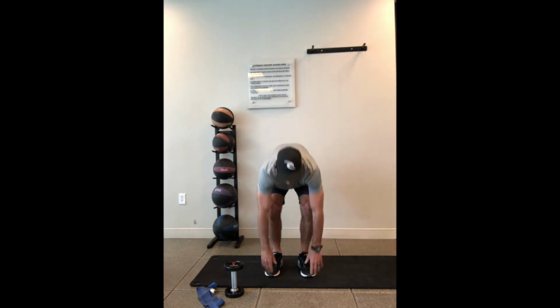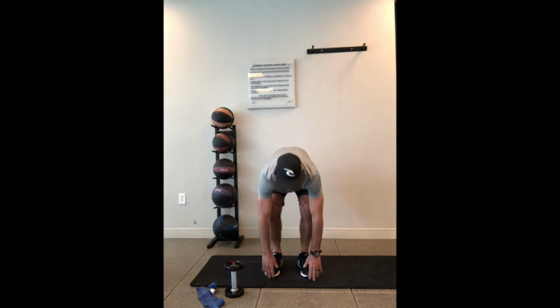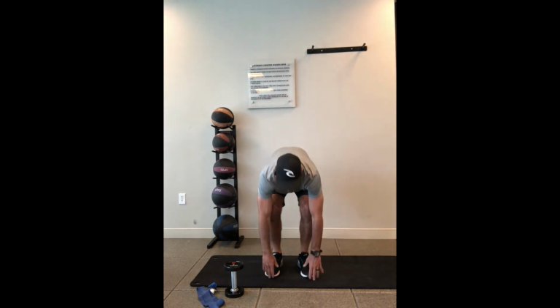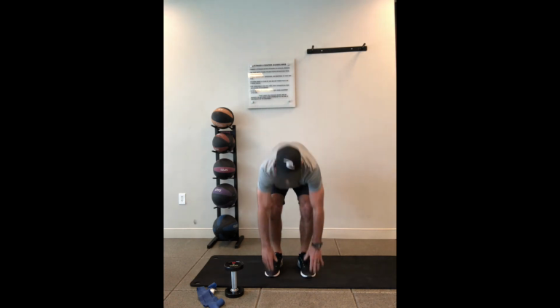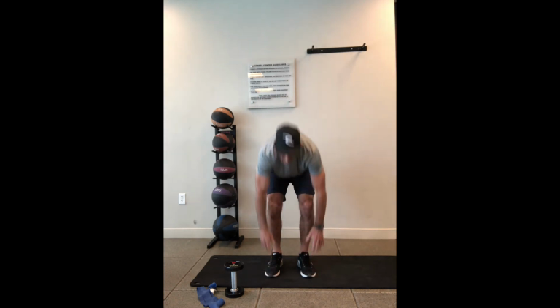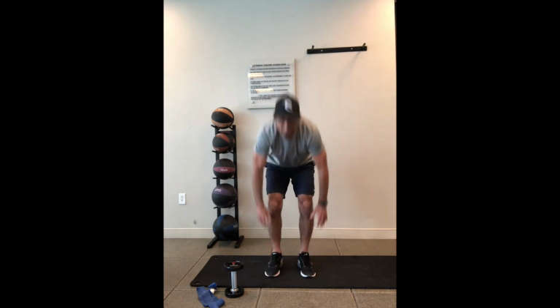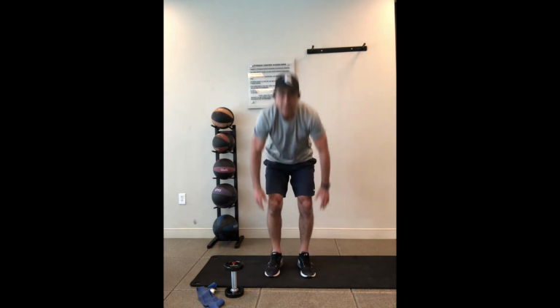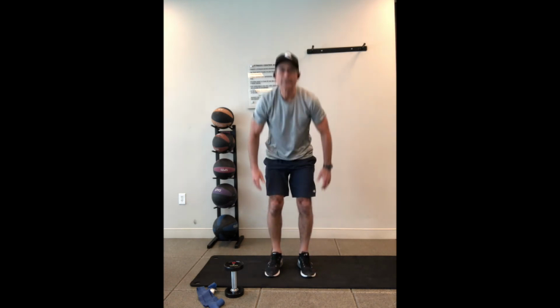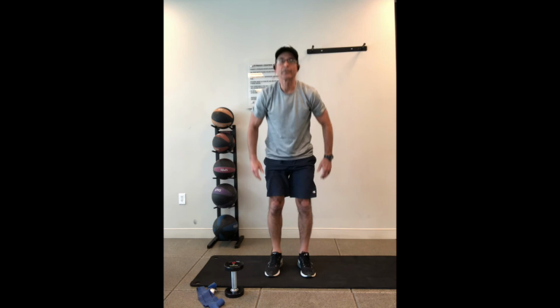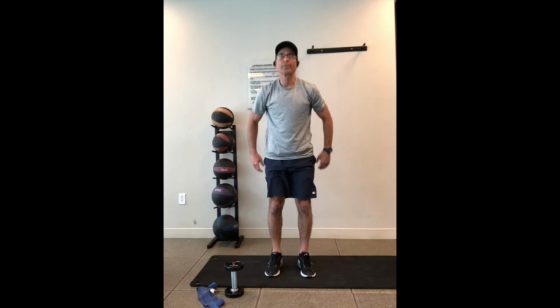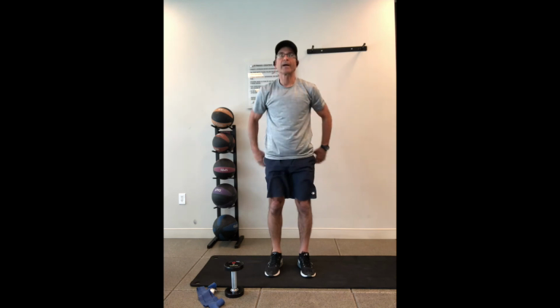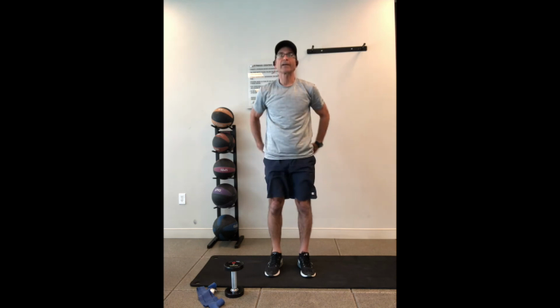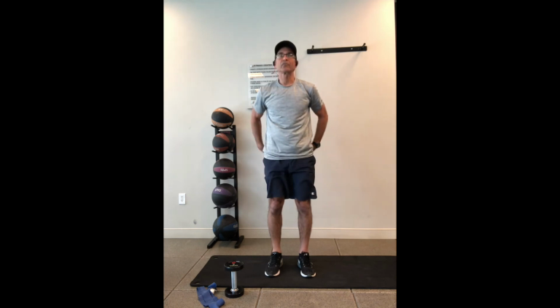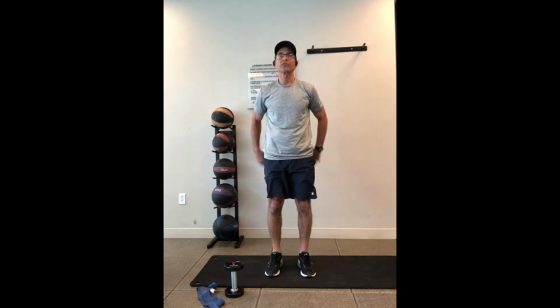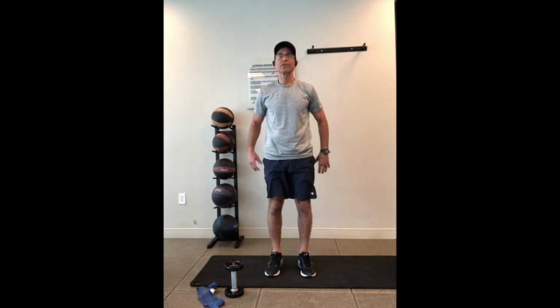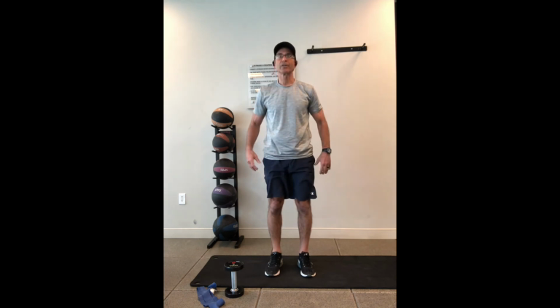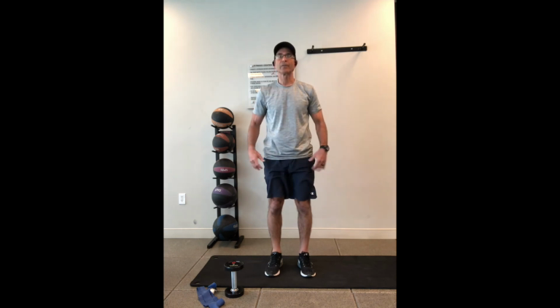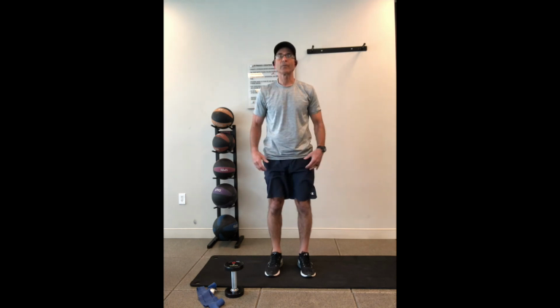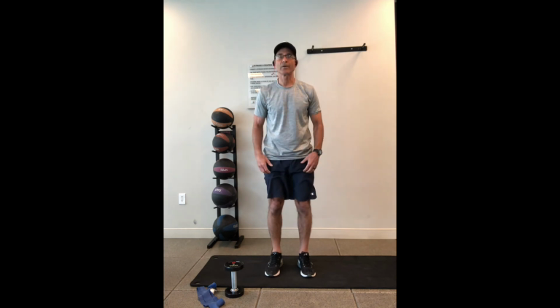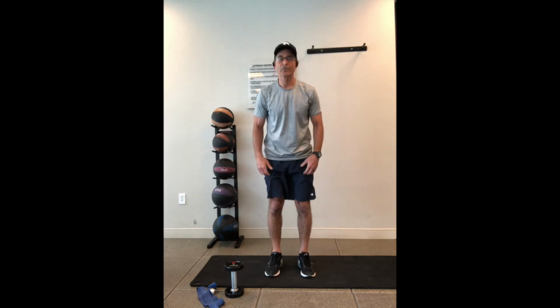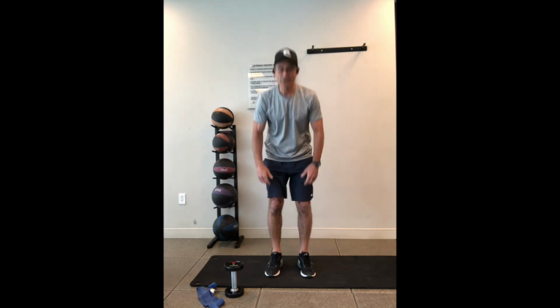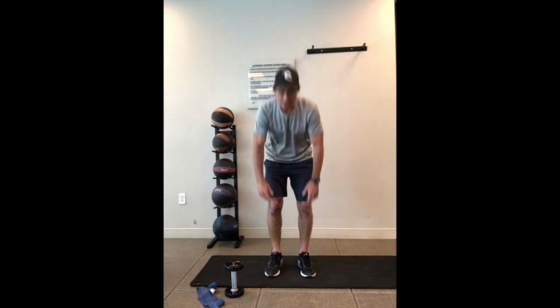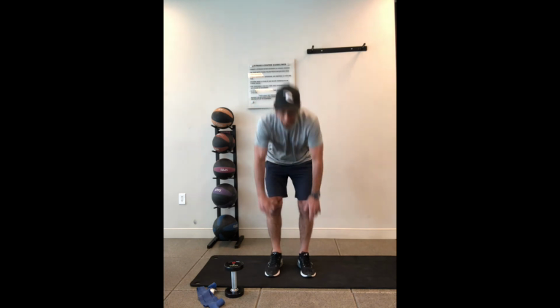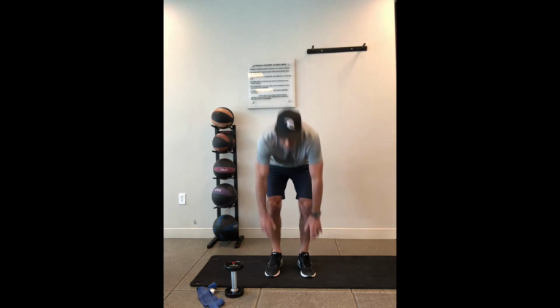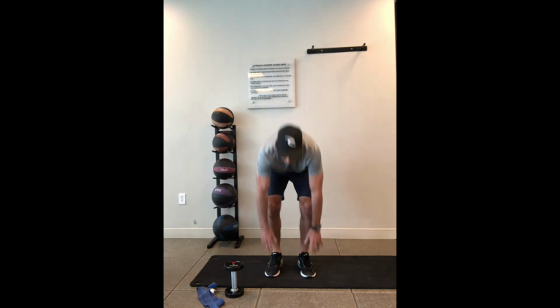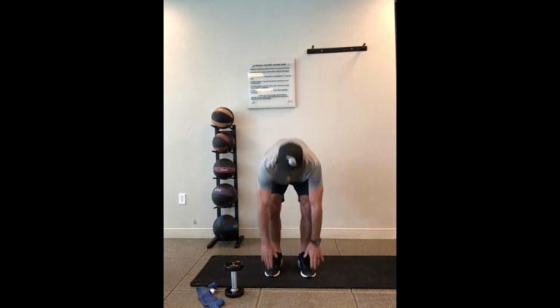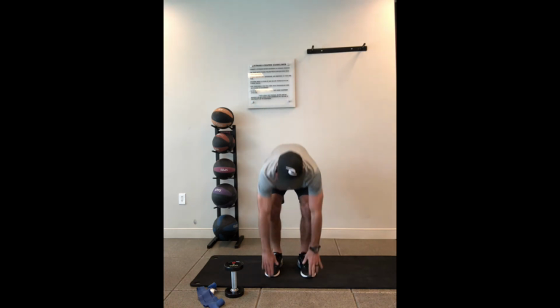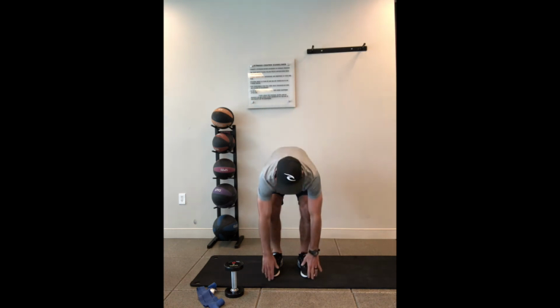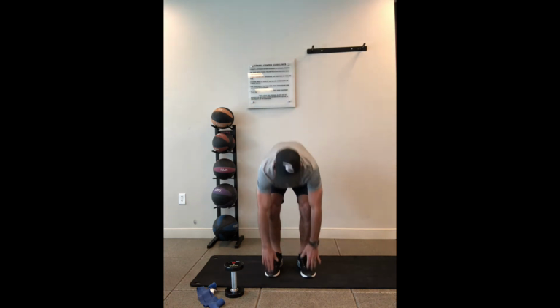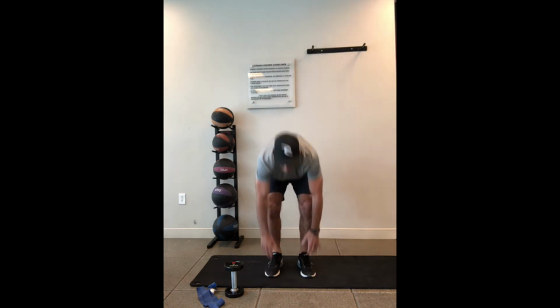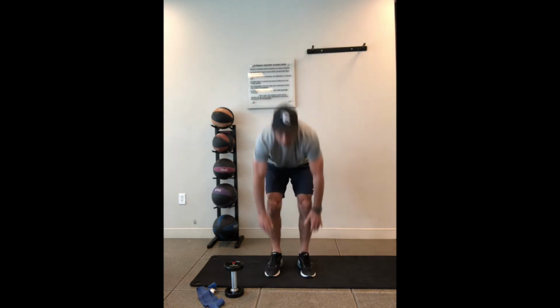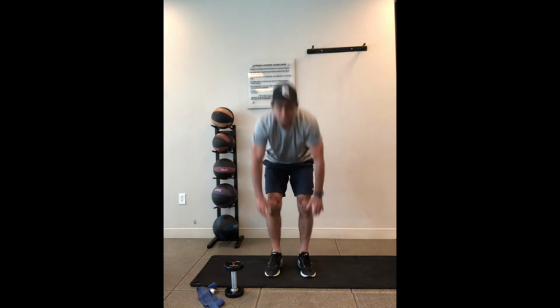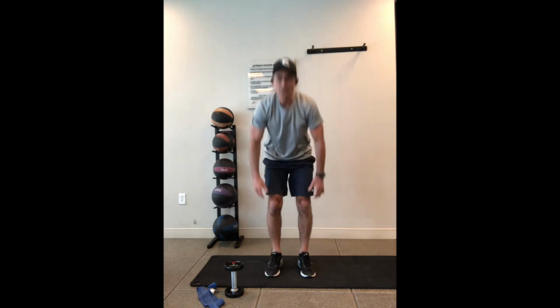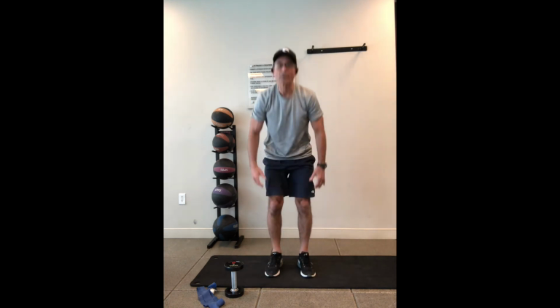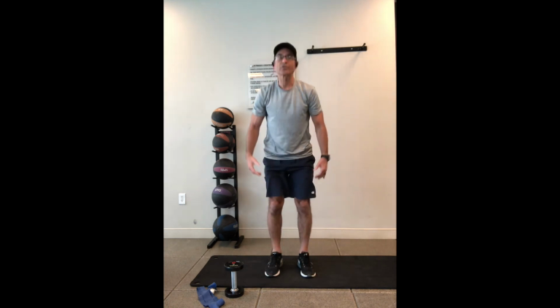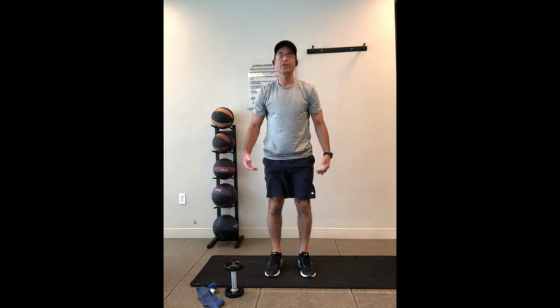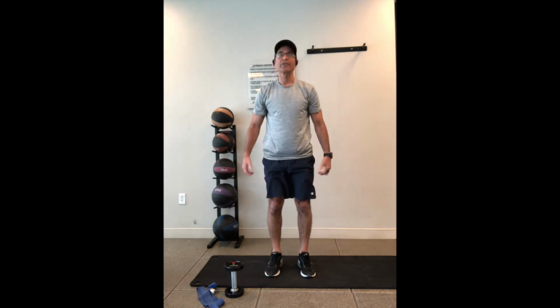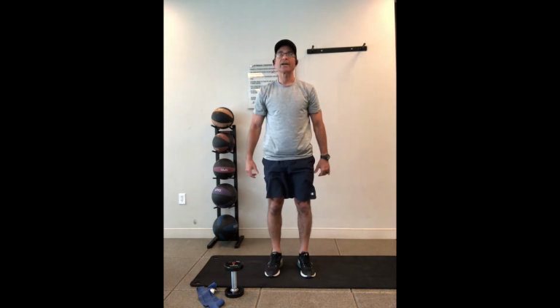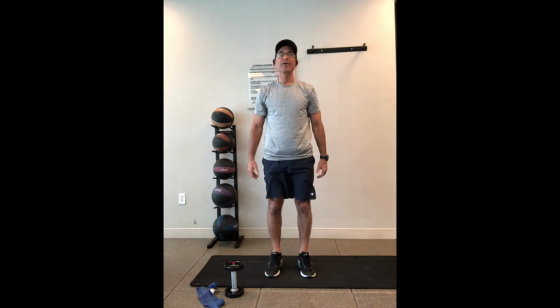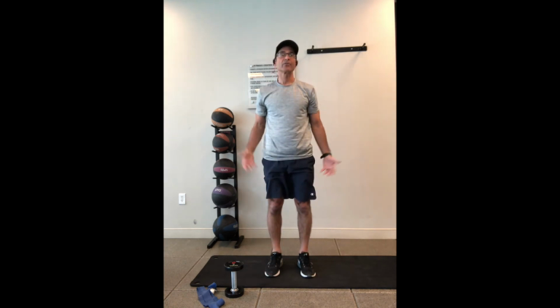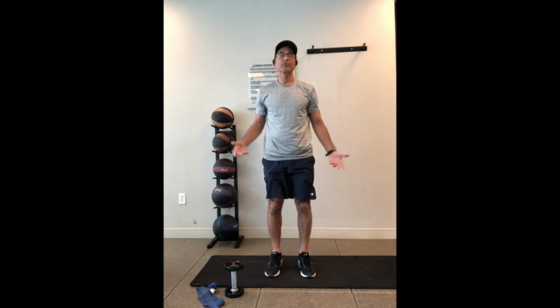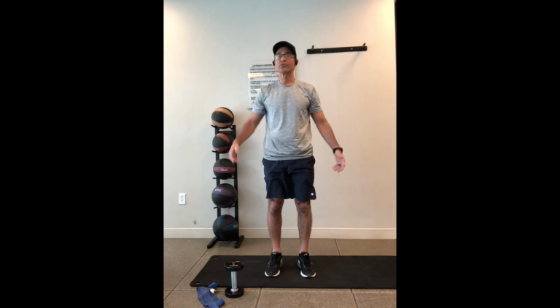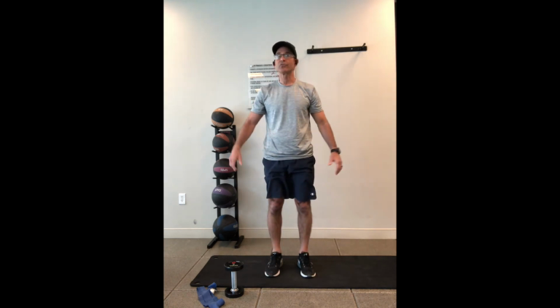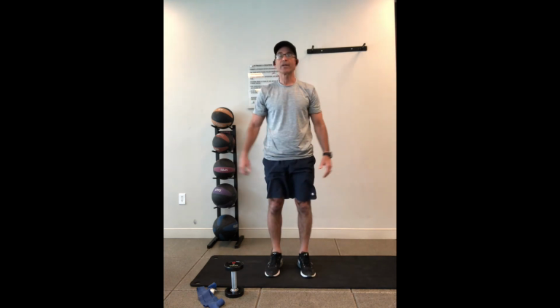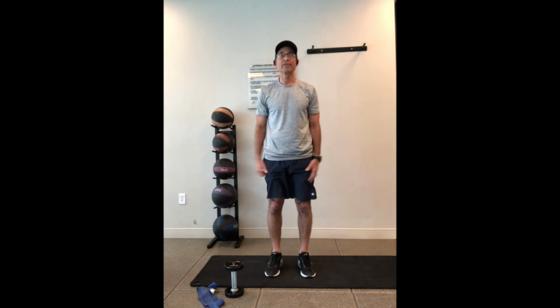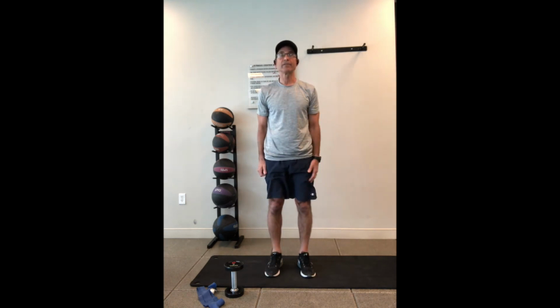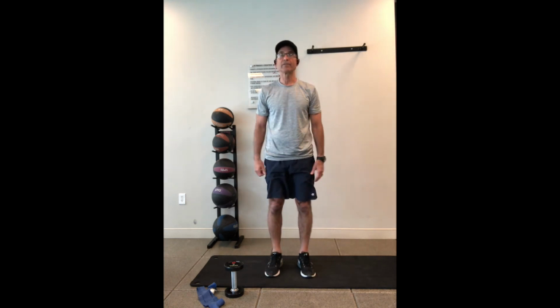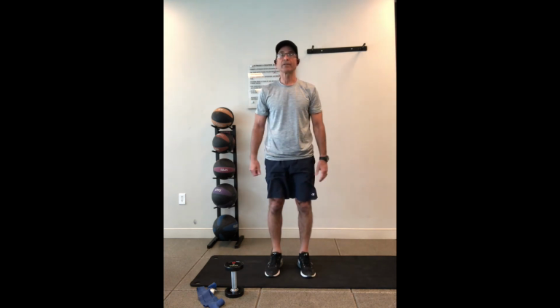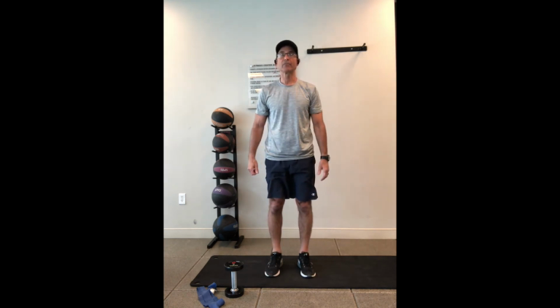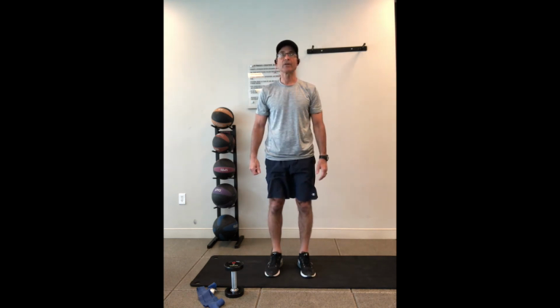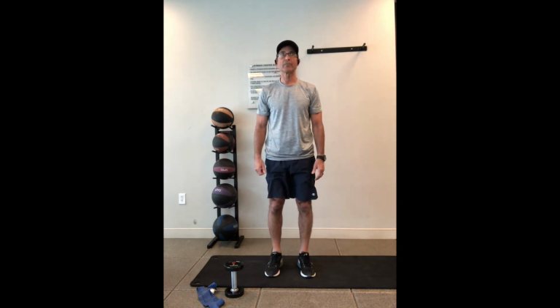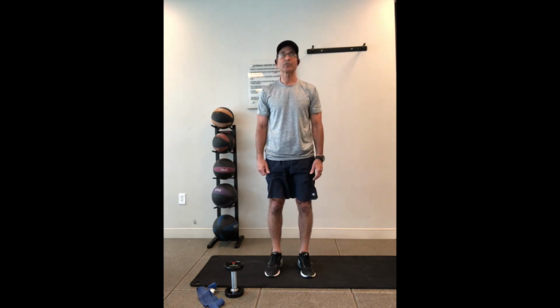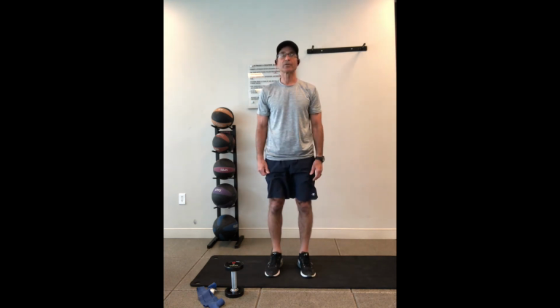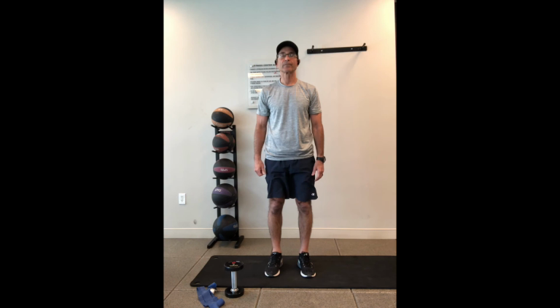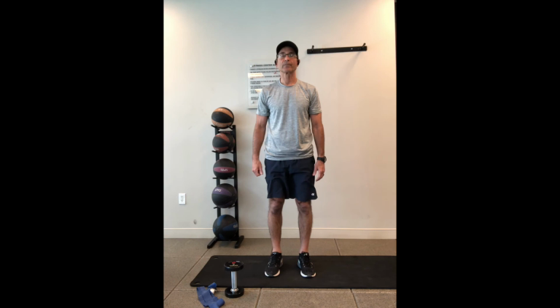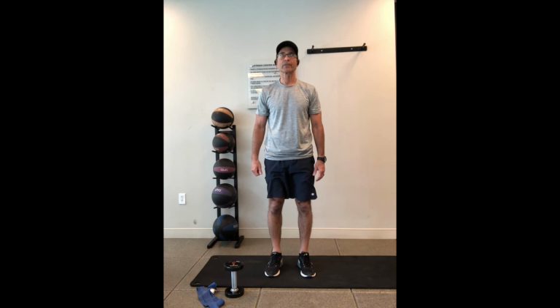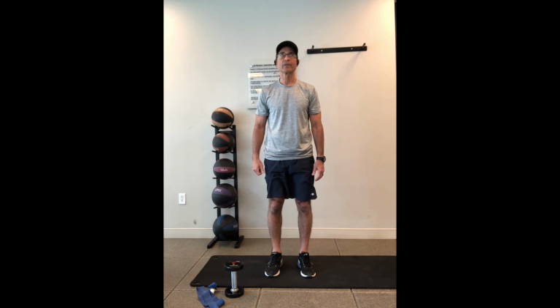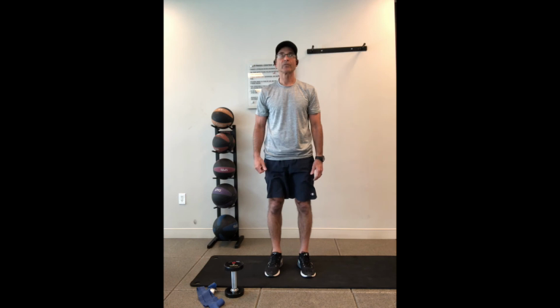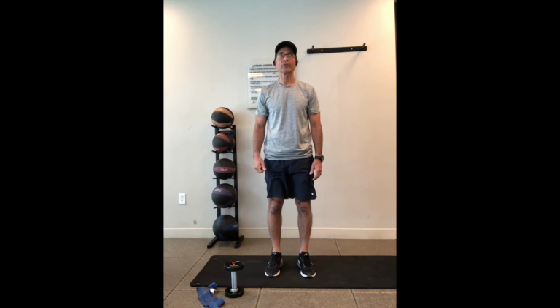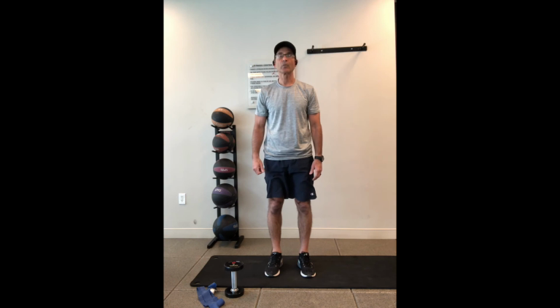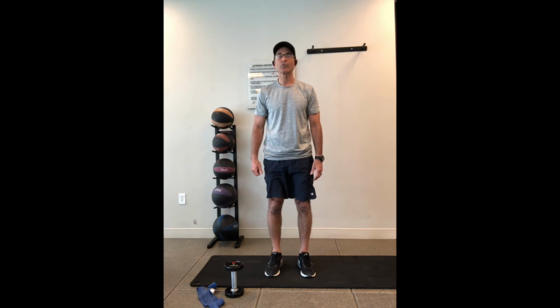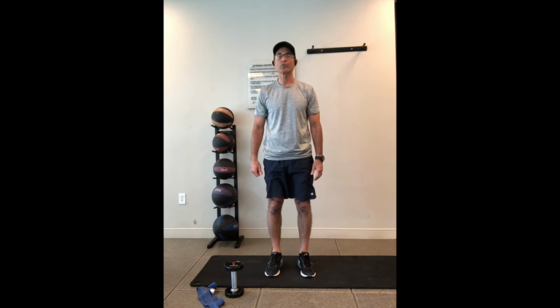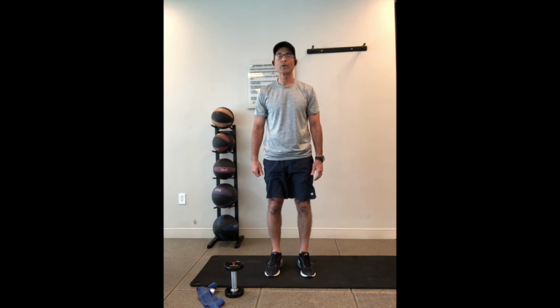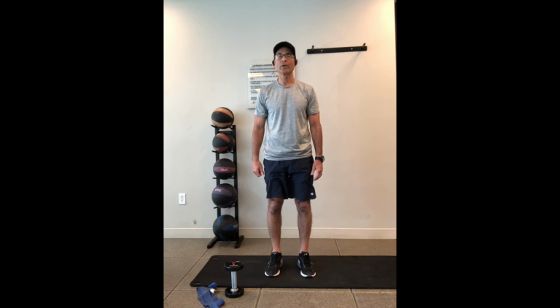Warm up your back, loosen it up while you're sitting. You can do this once every hour — just do 10 to 15 reps. It really works well.